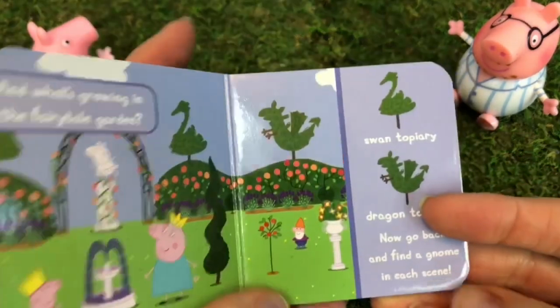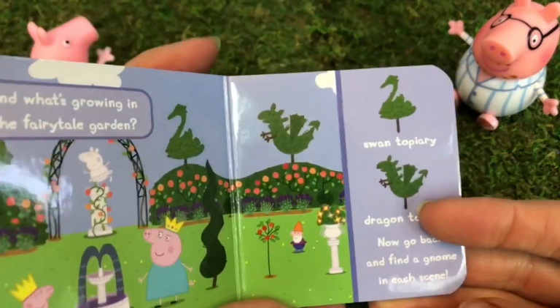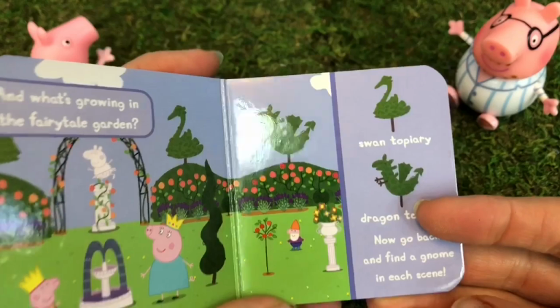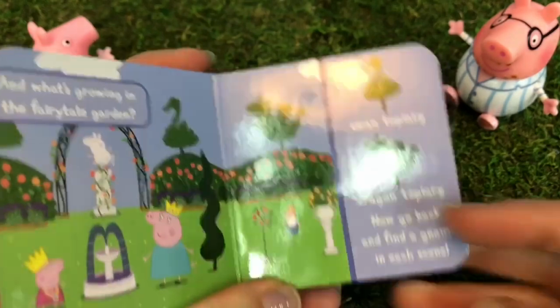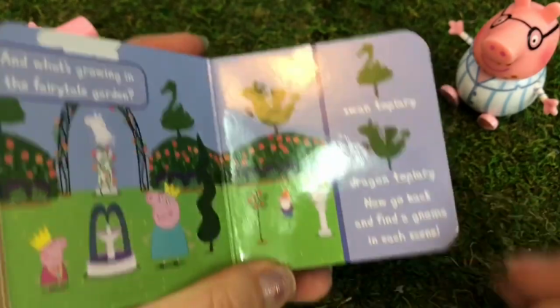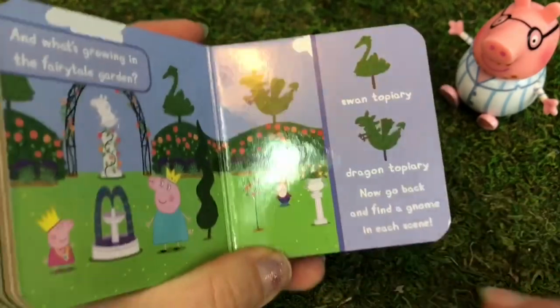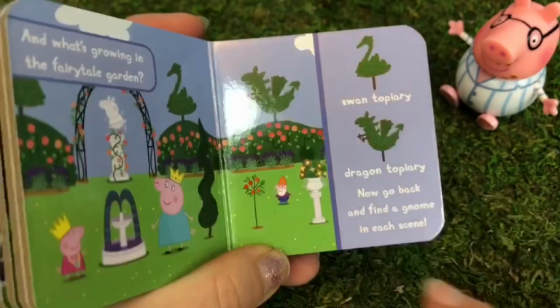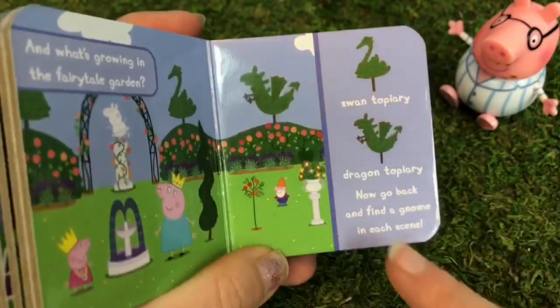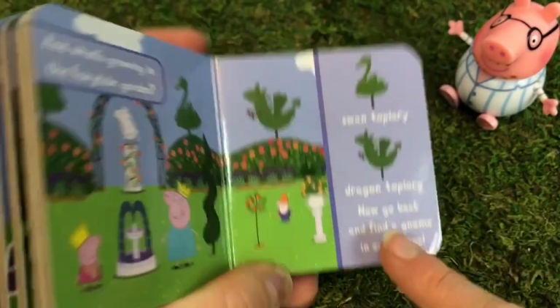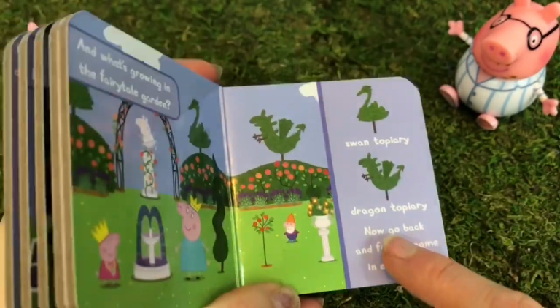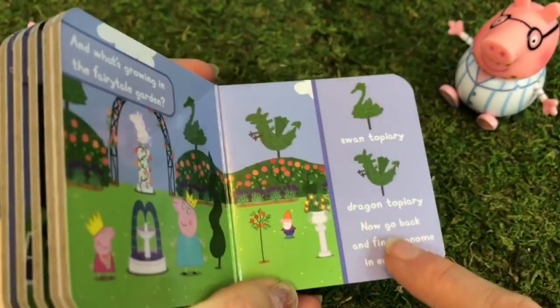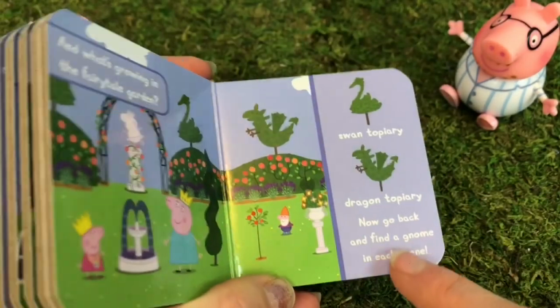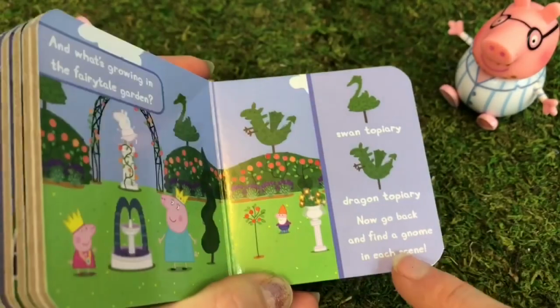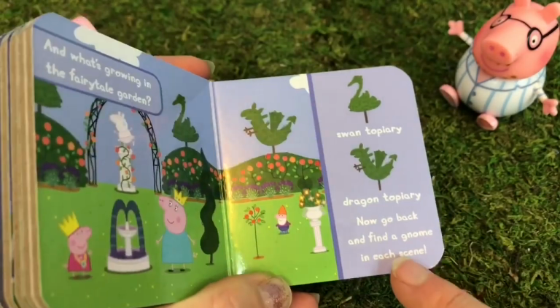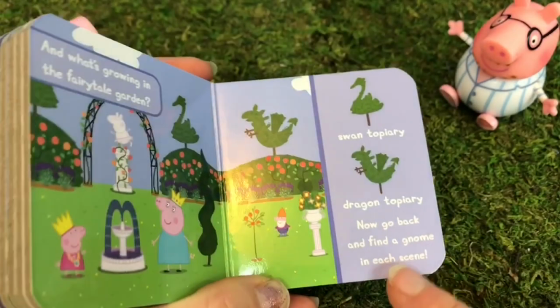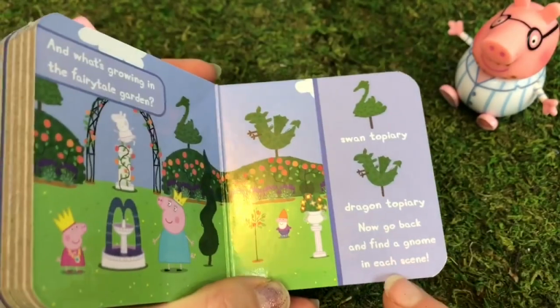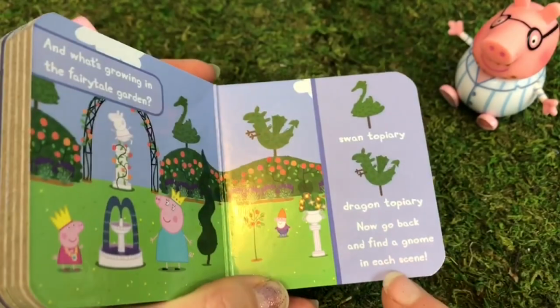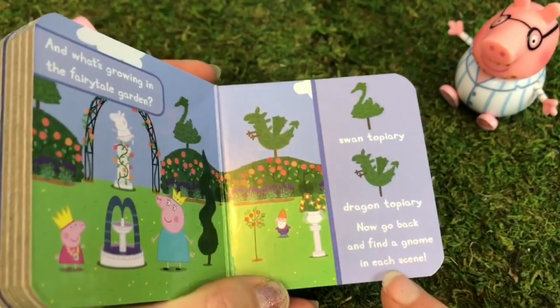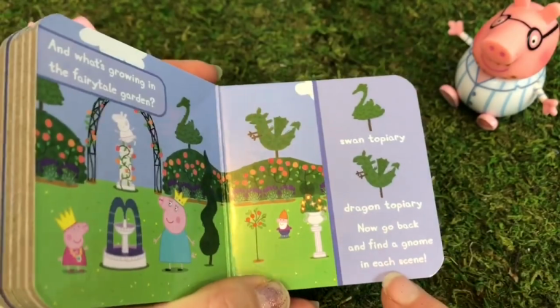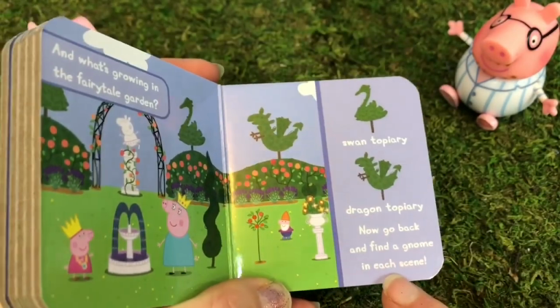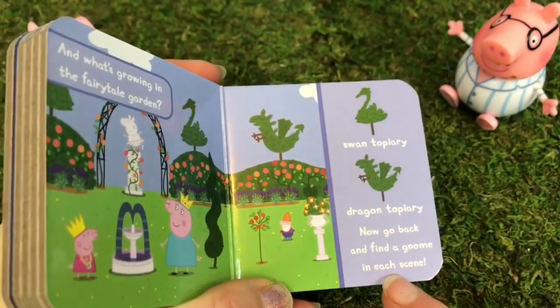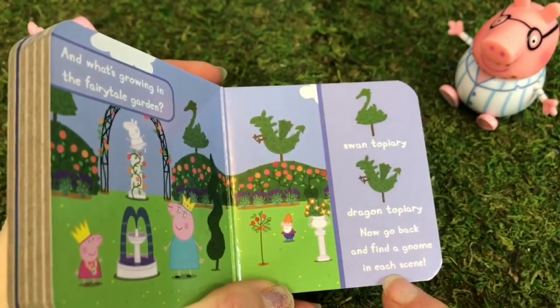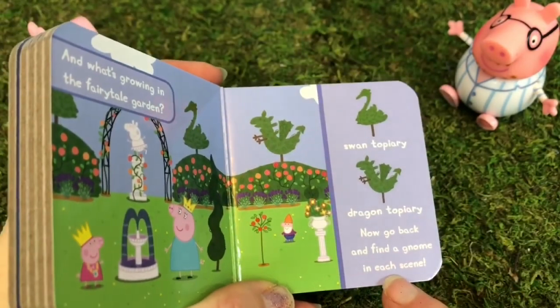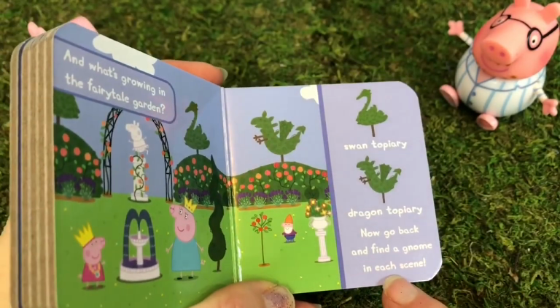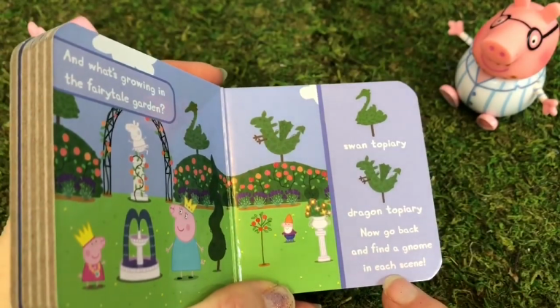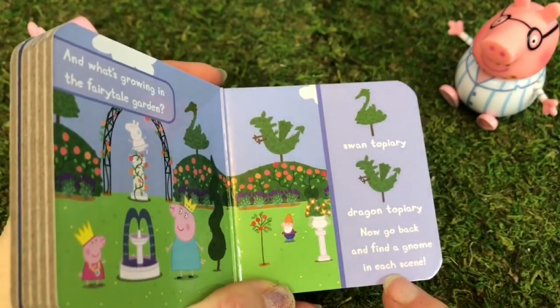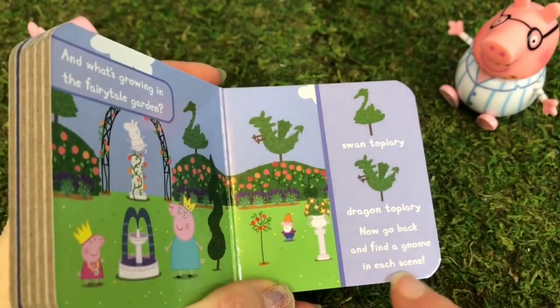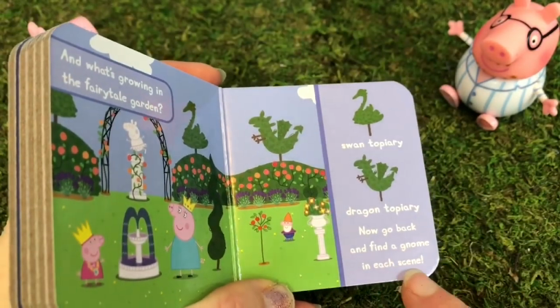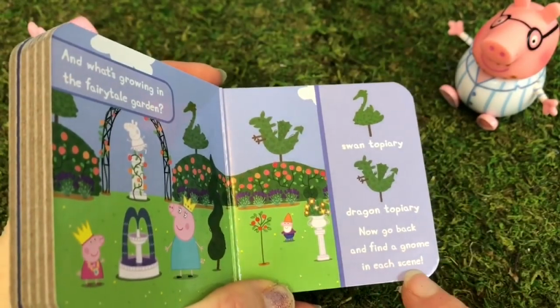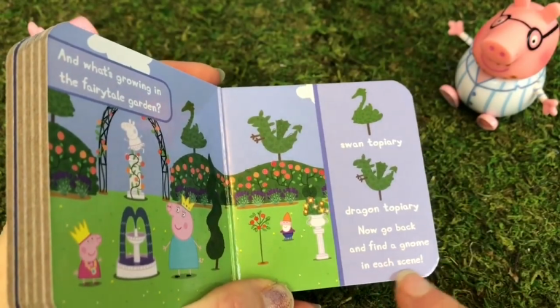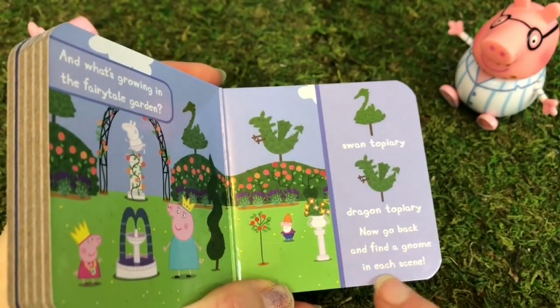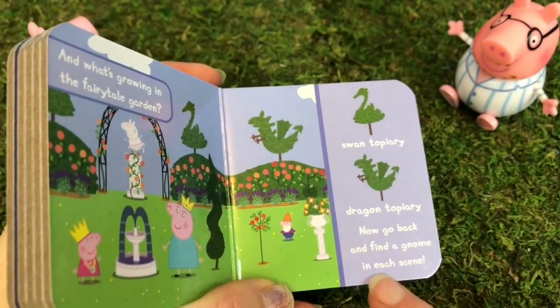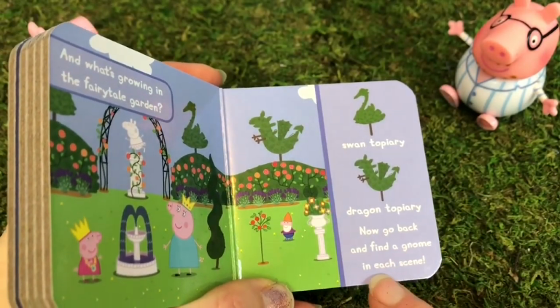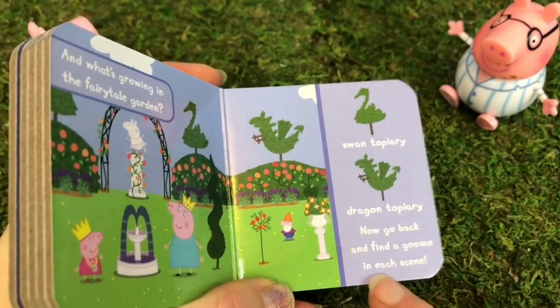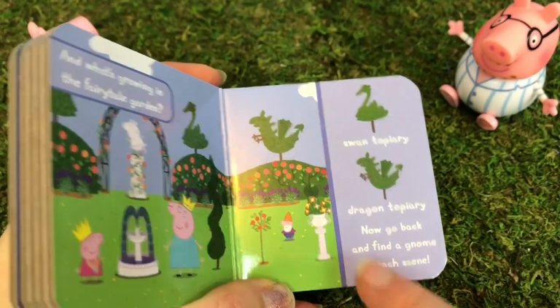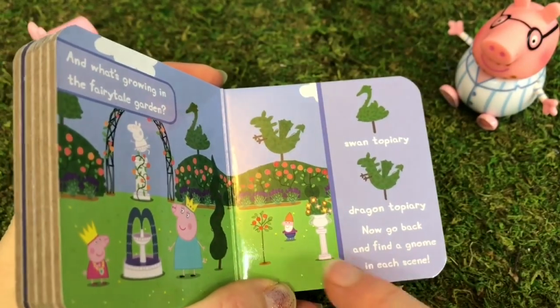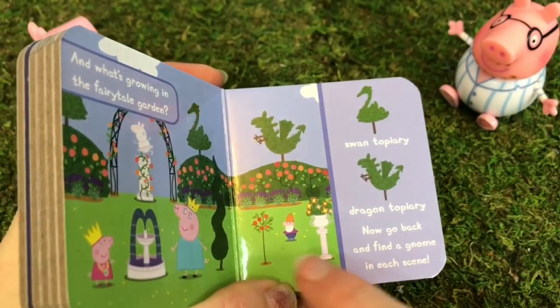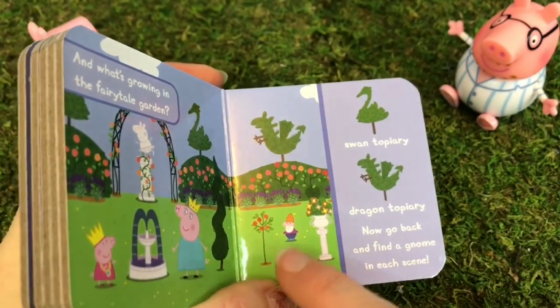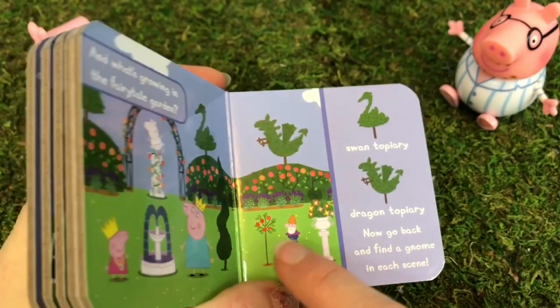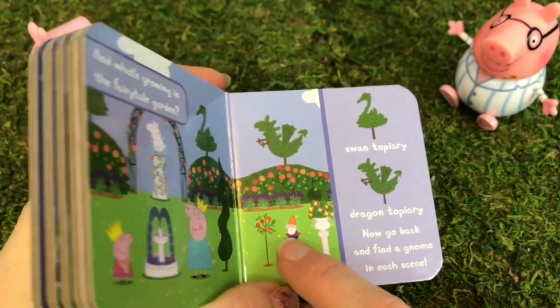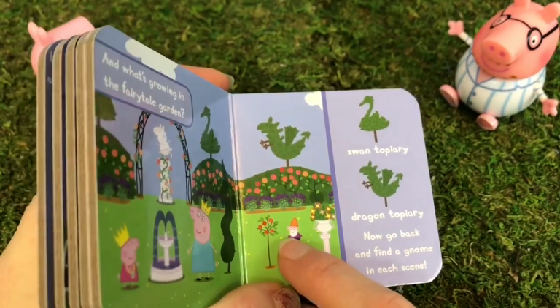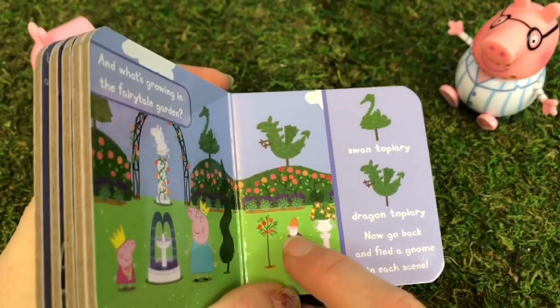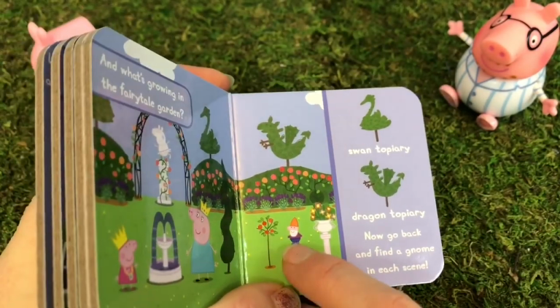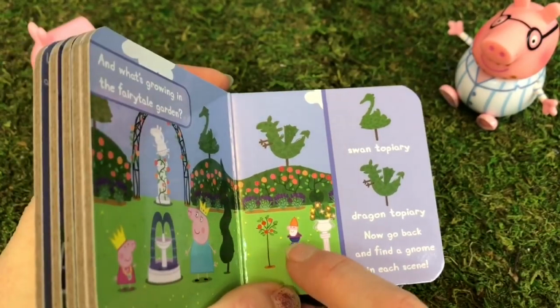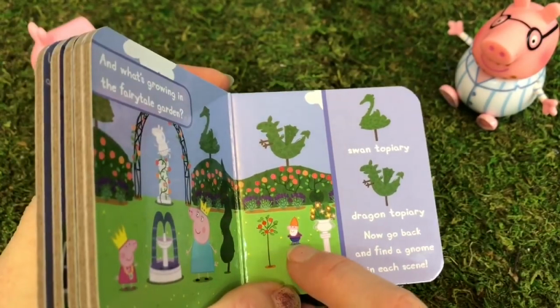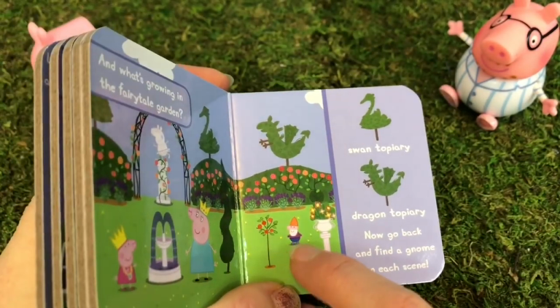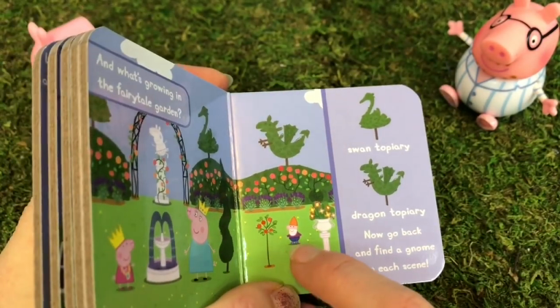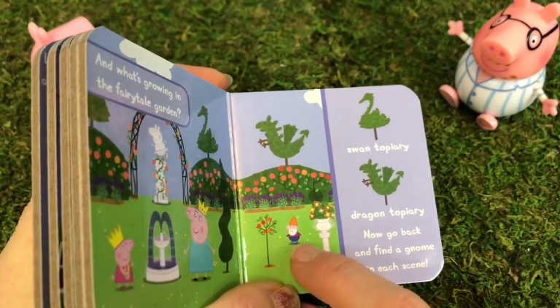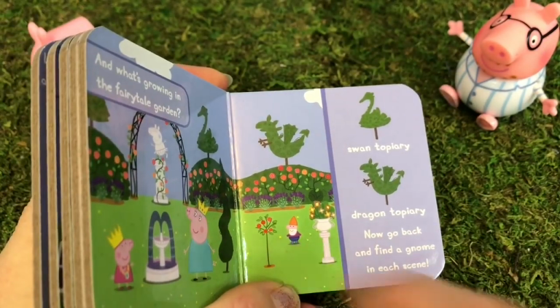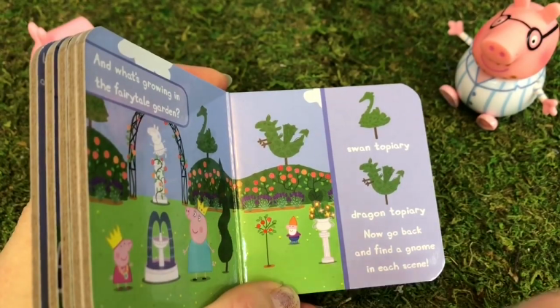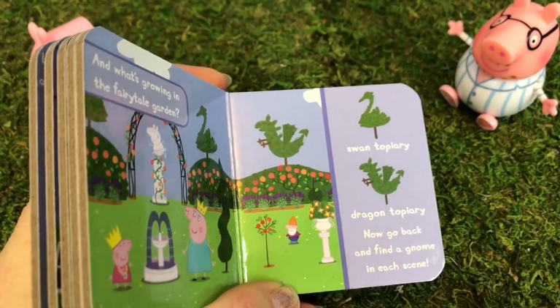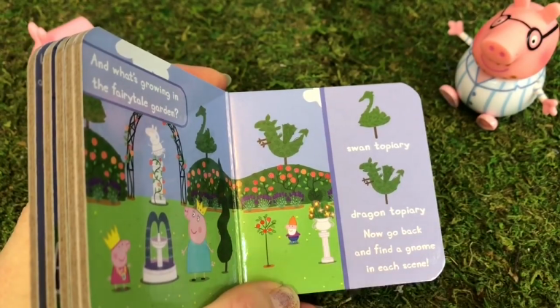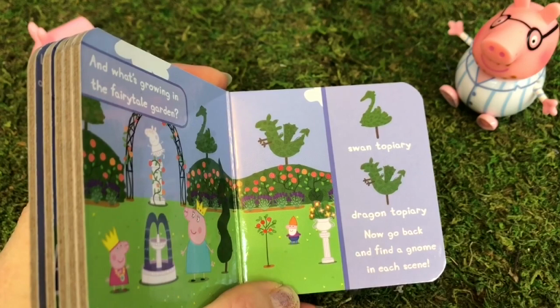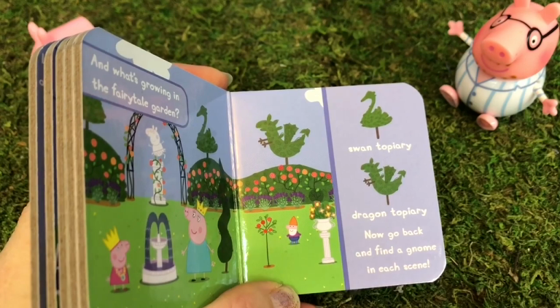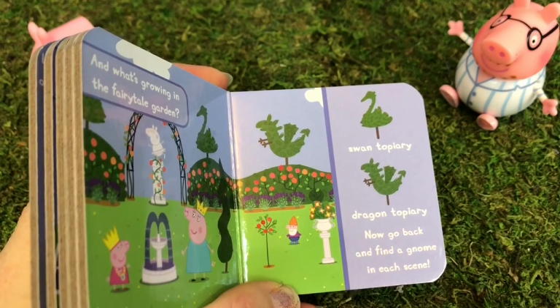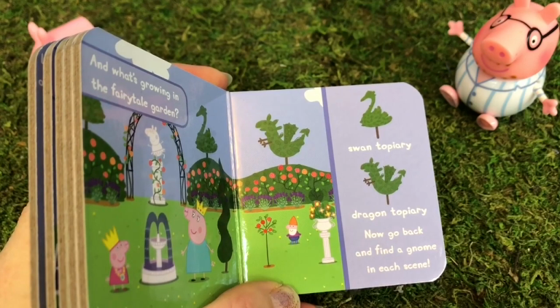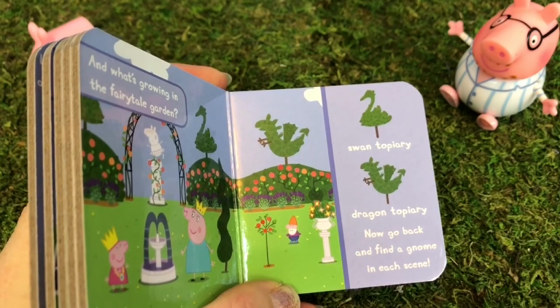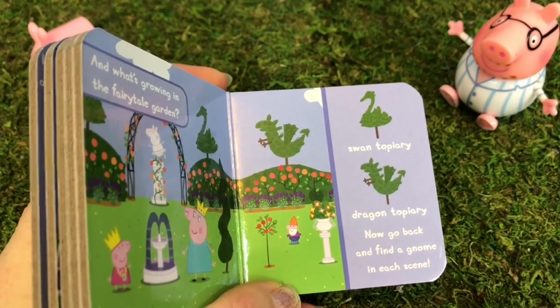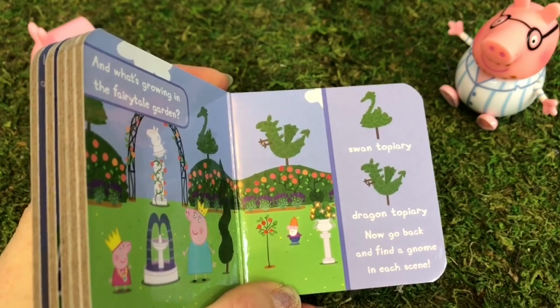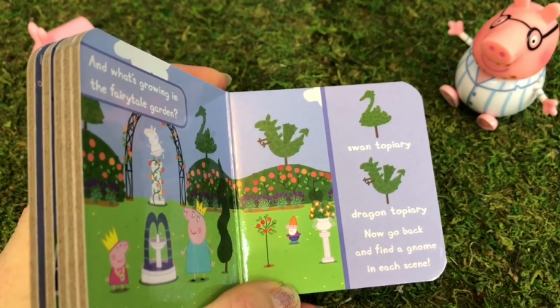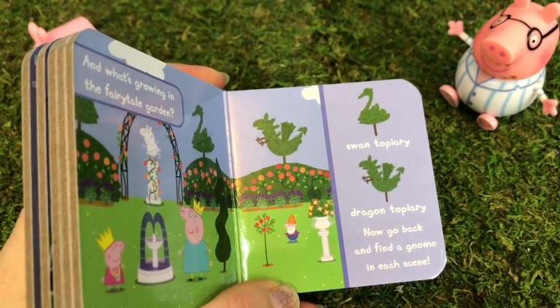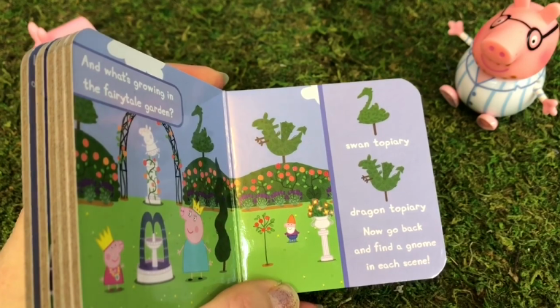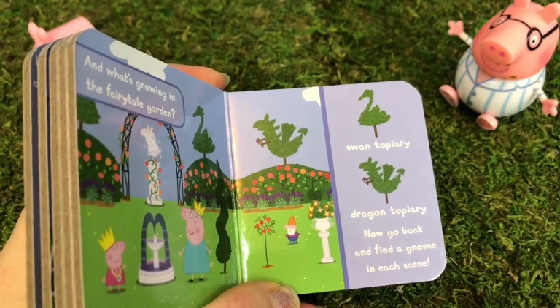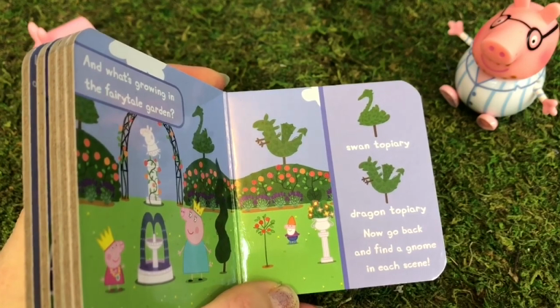Now go back and find a gnome in each scene. Did you spot the gnome on each page?